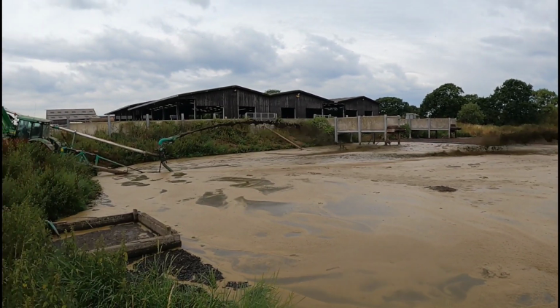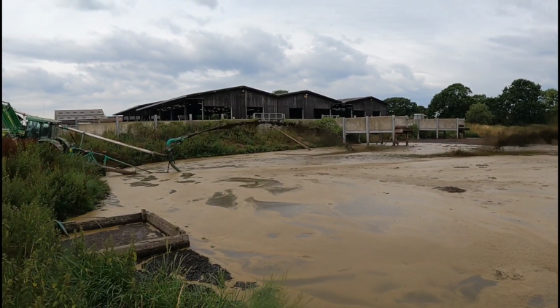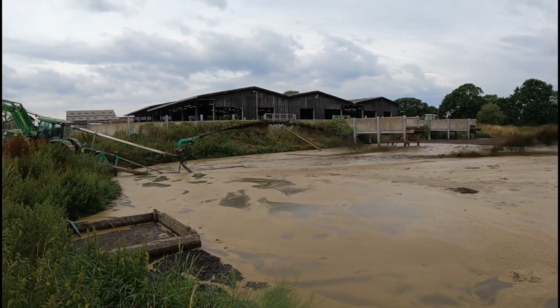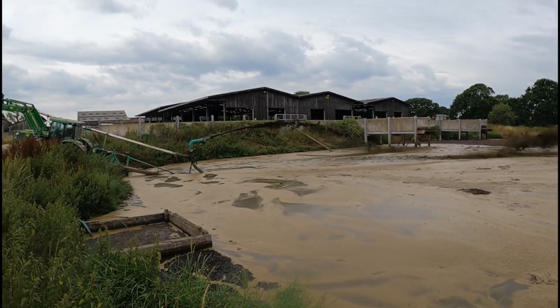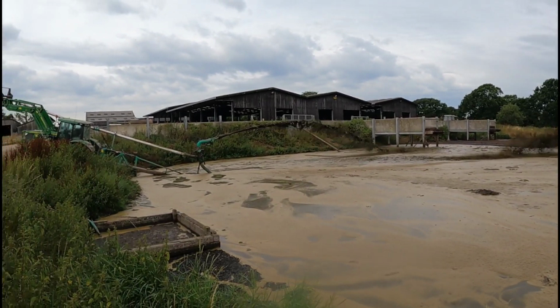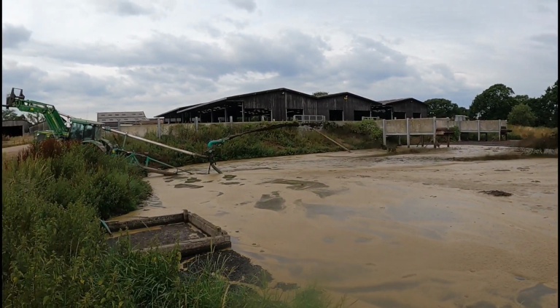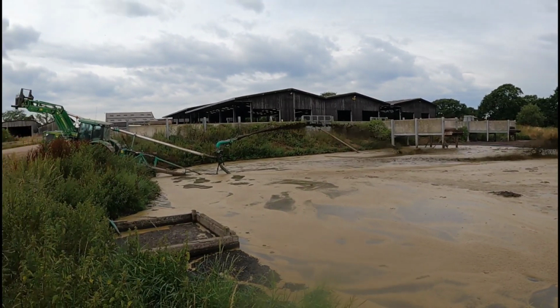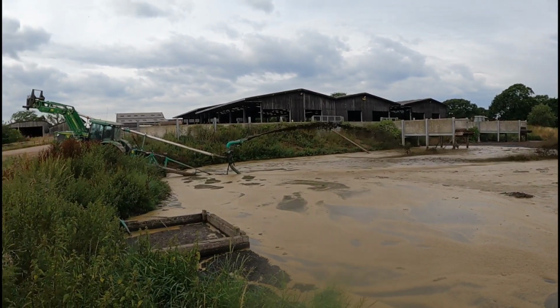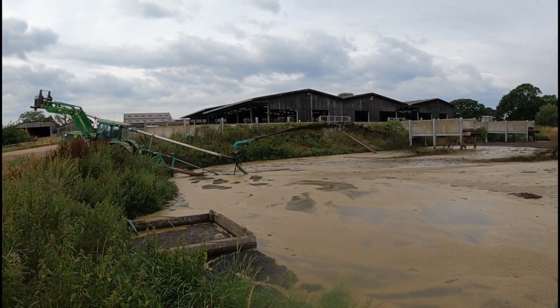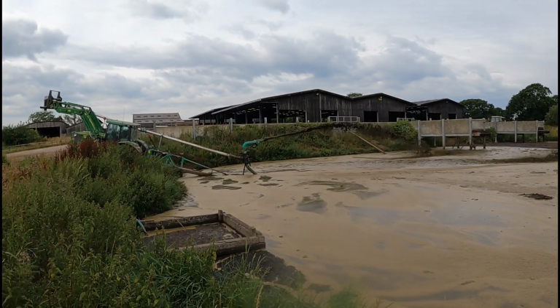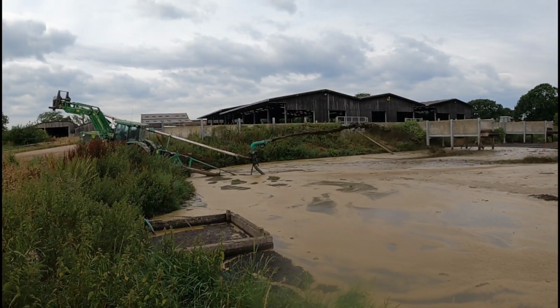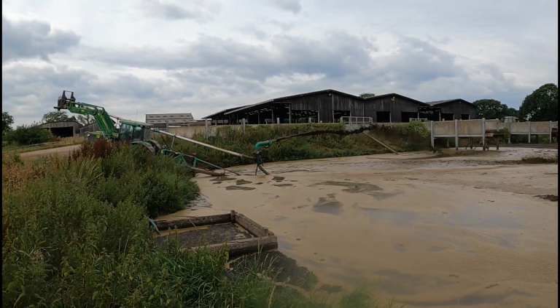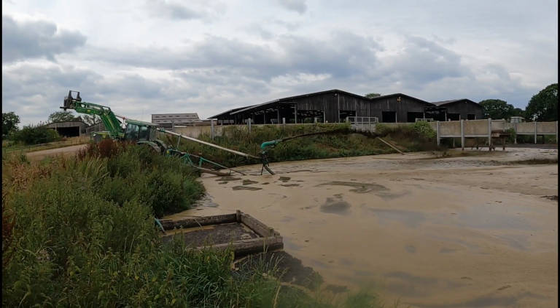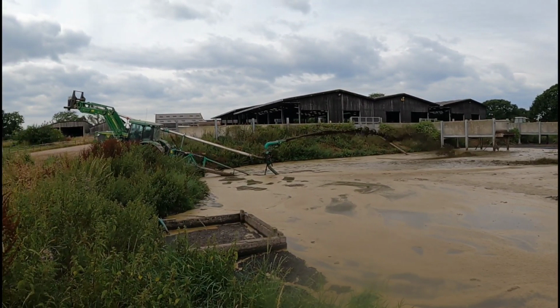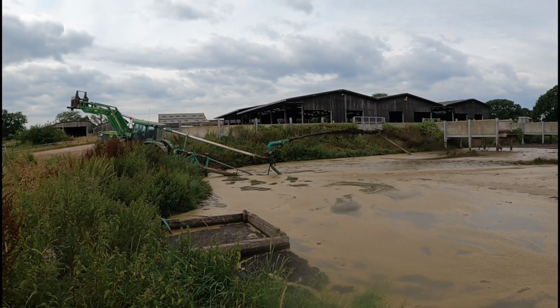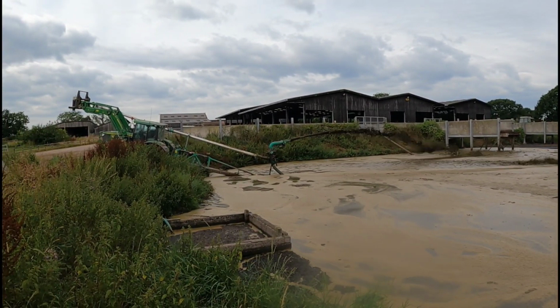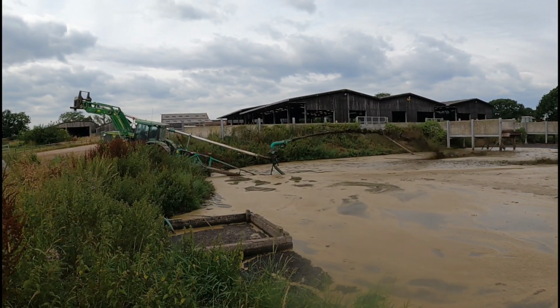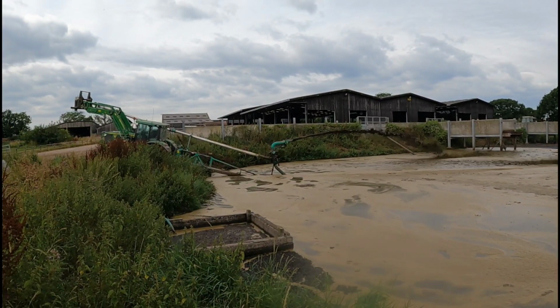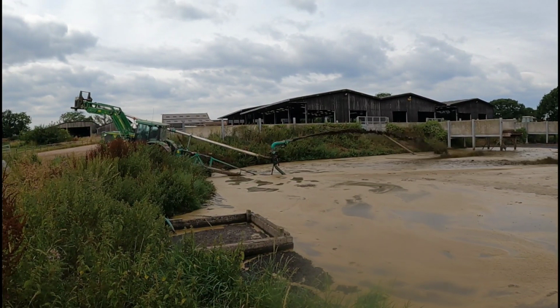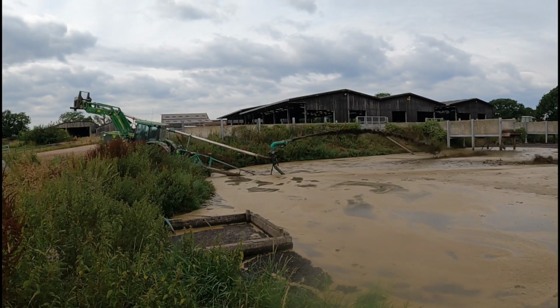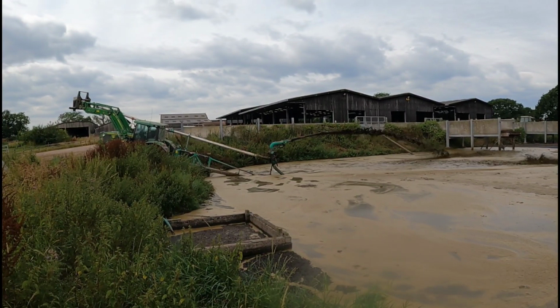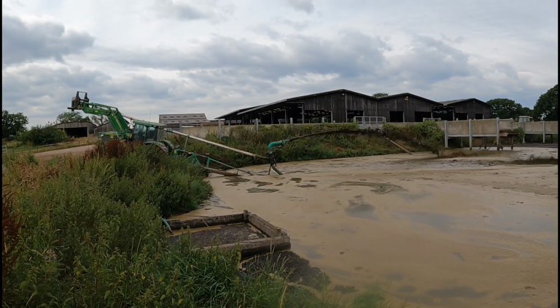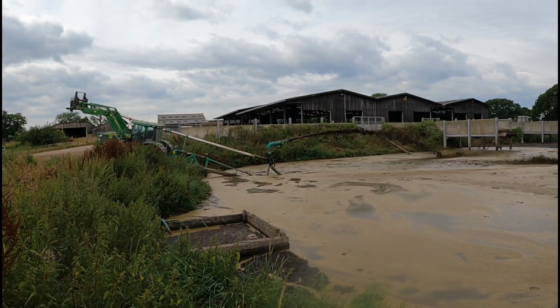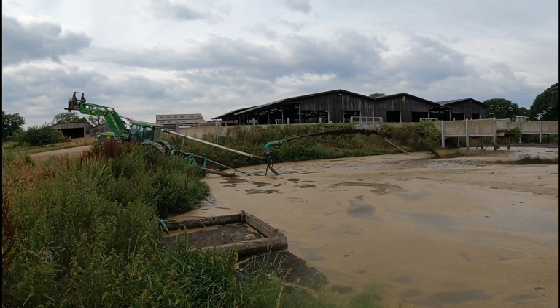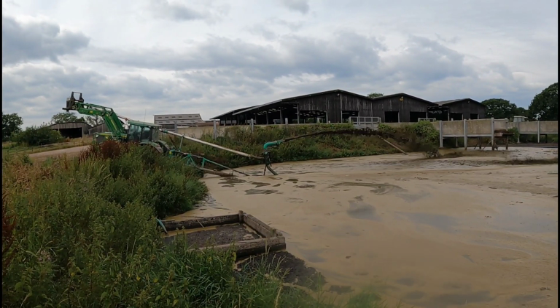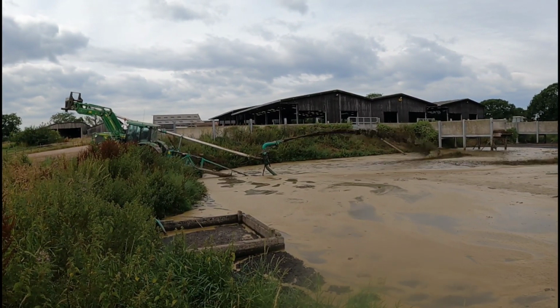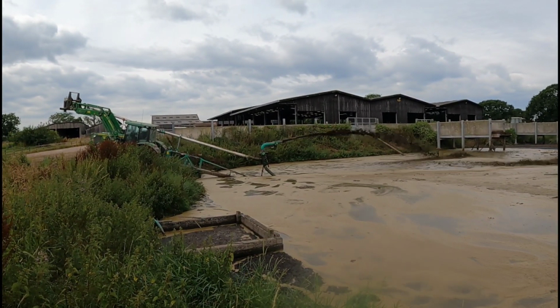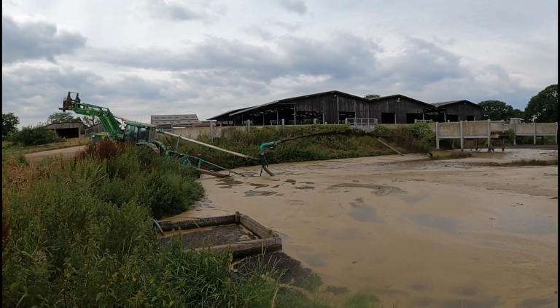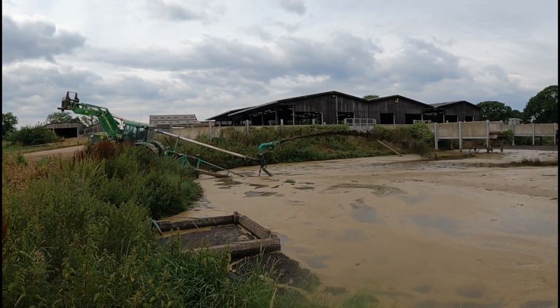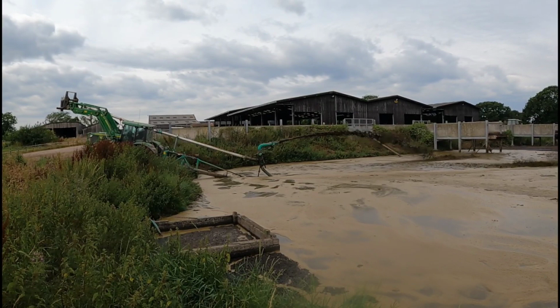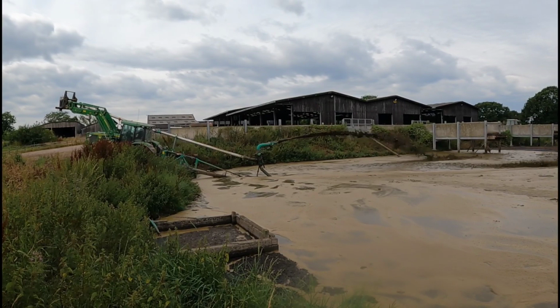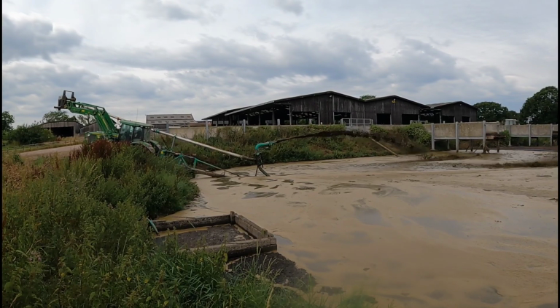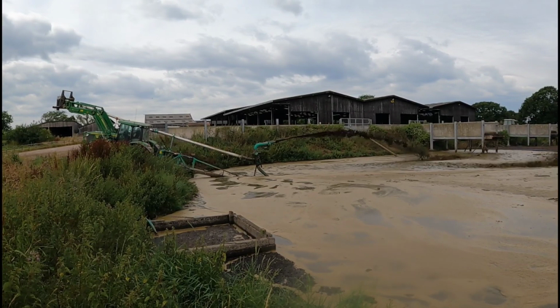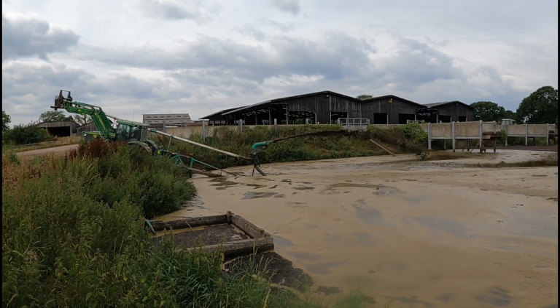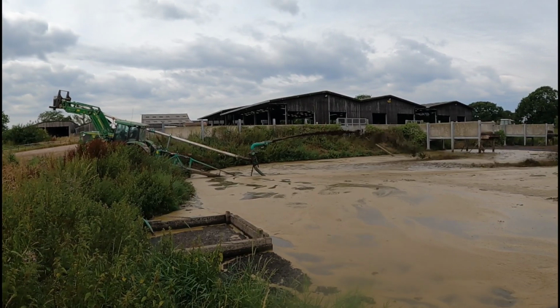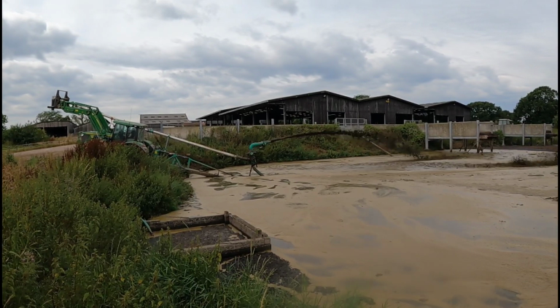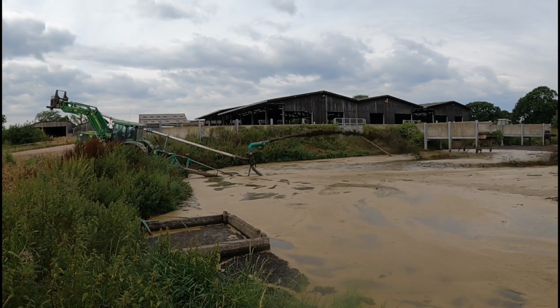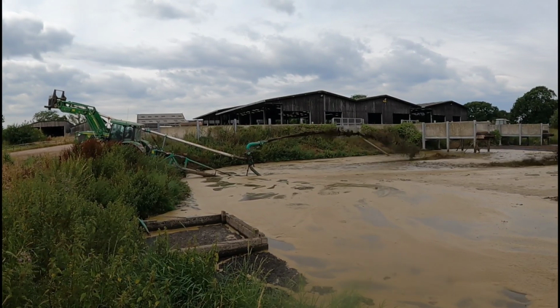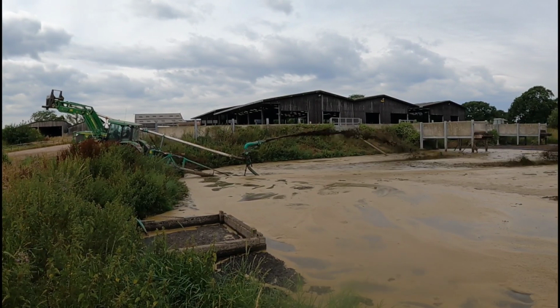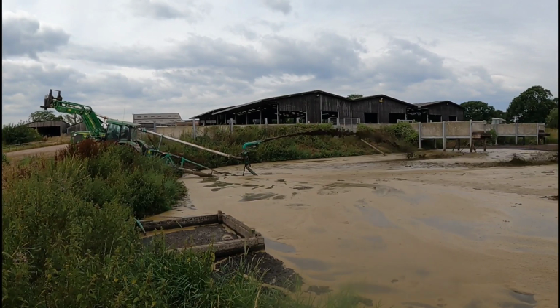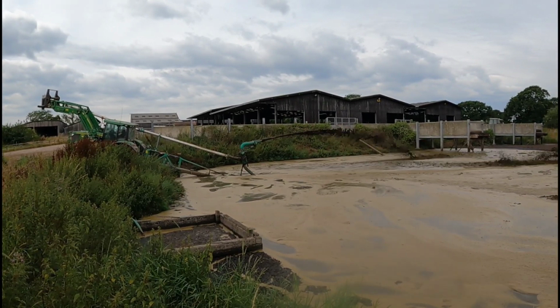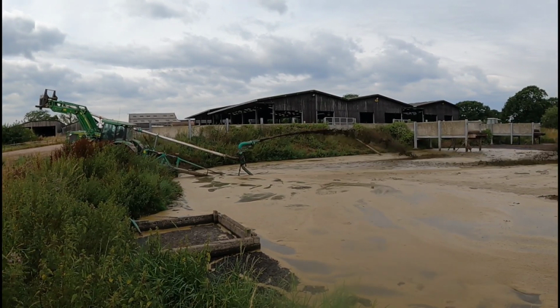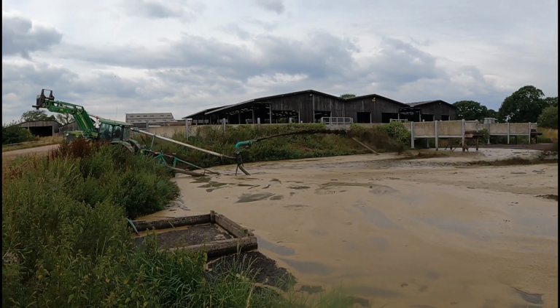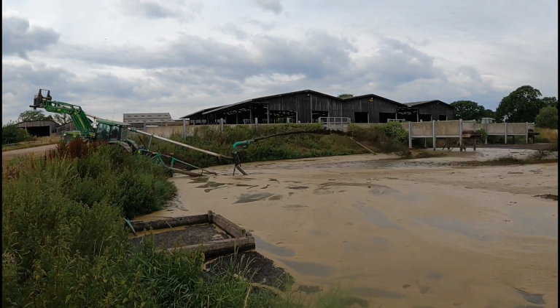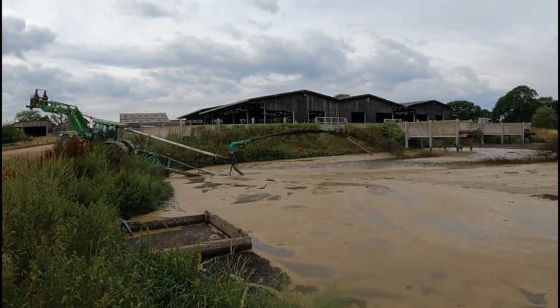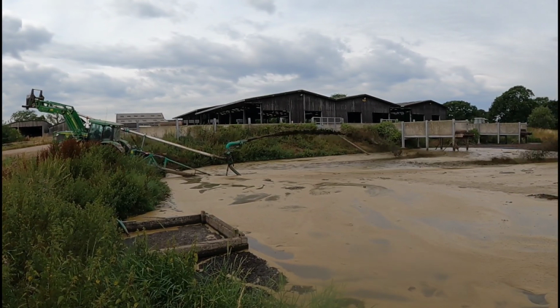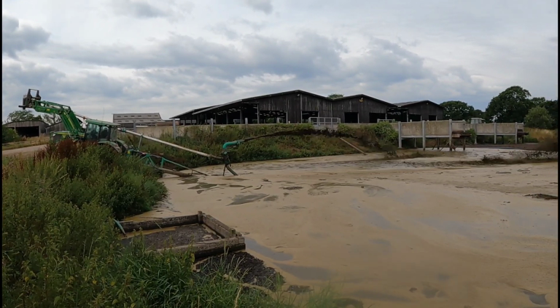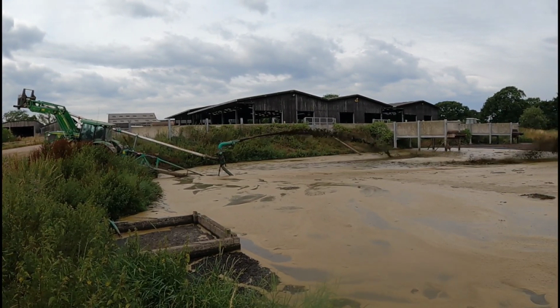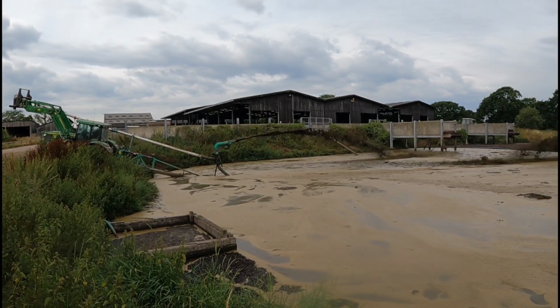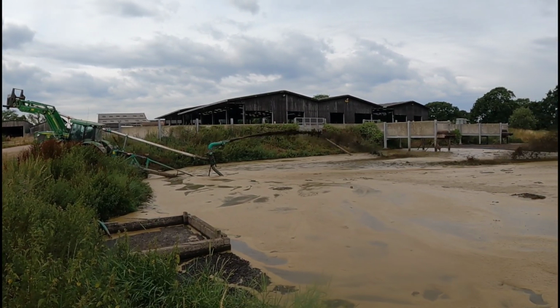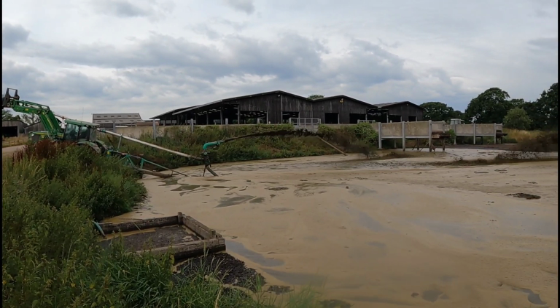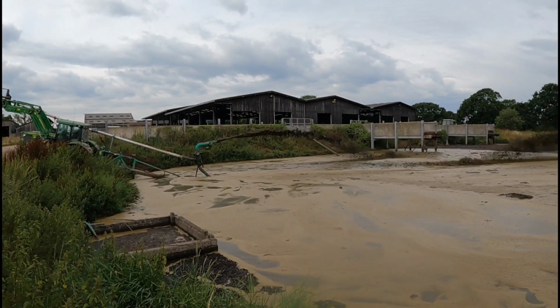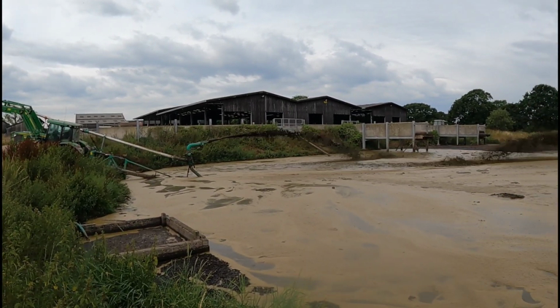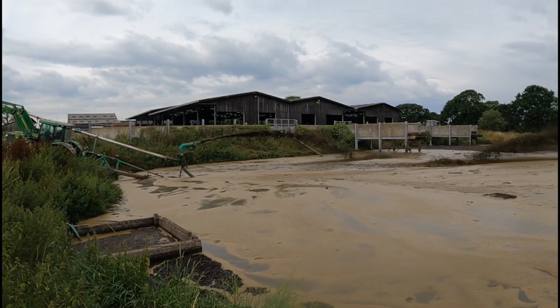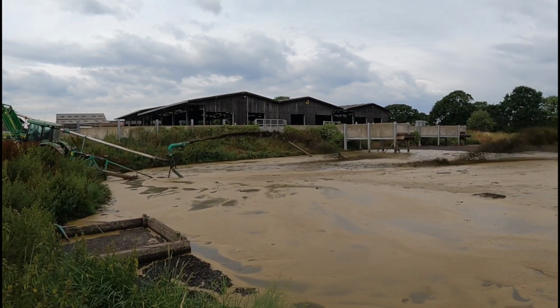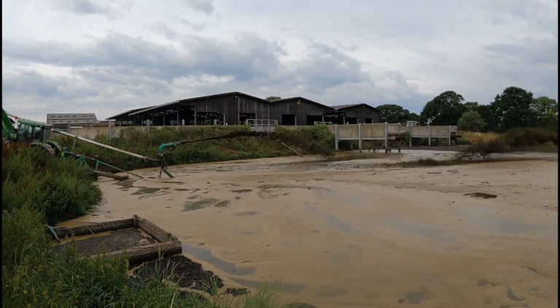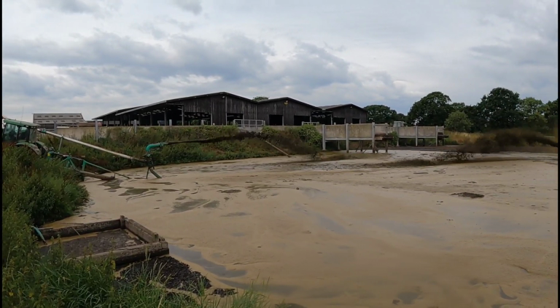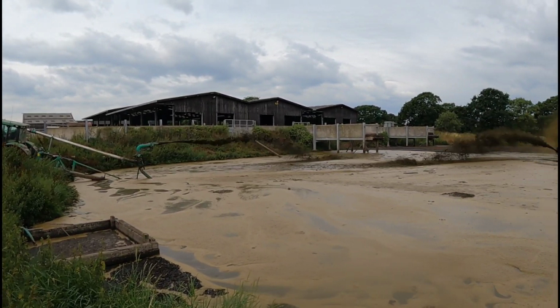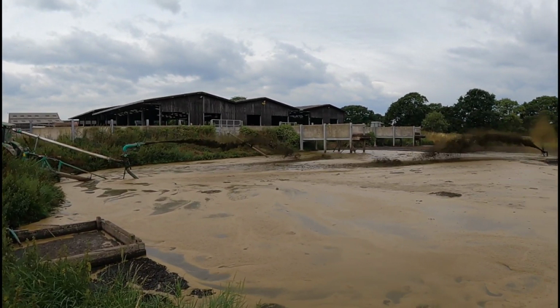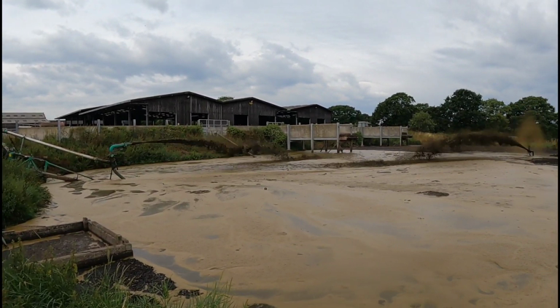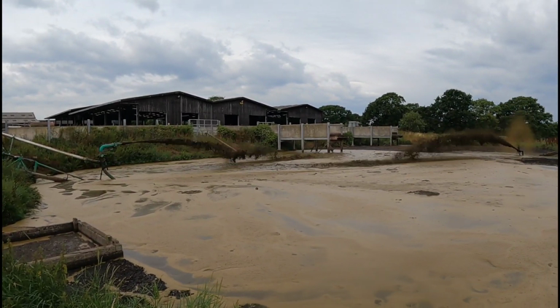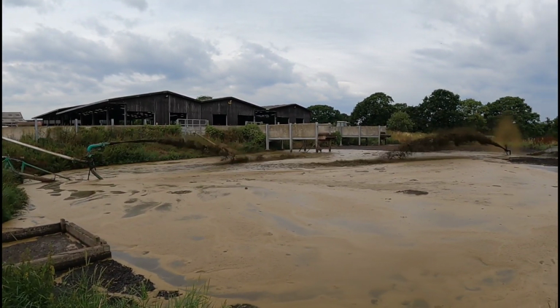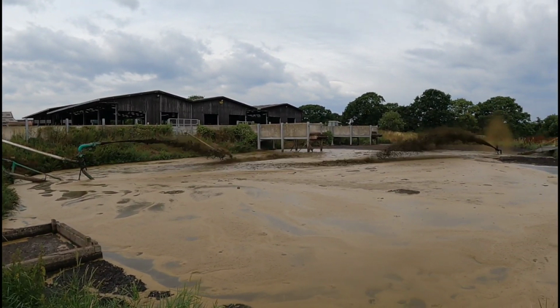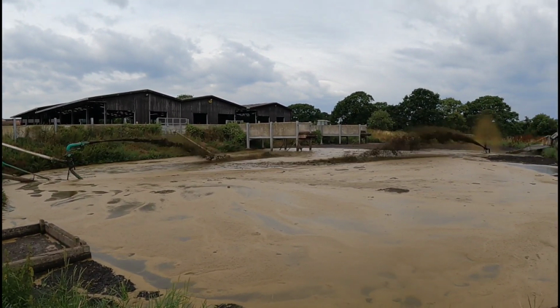And then when the tanker comes in, in a minute, we take it straight out to the fields and start spreading it.